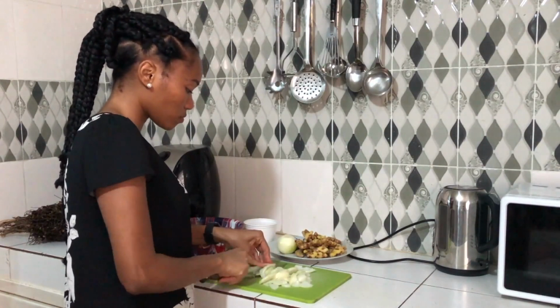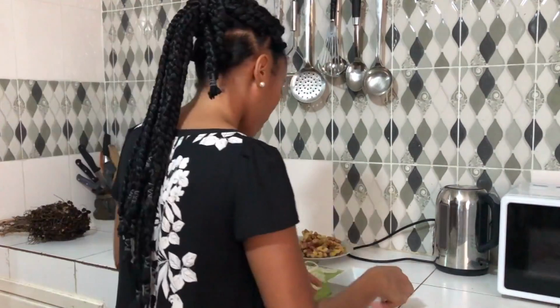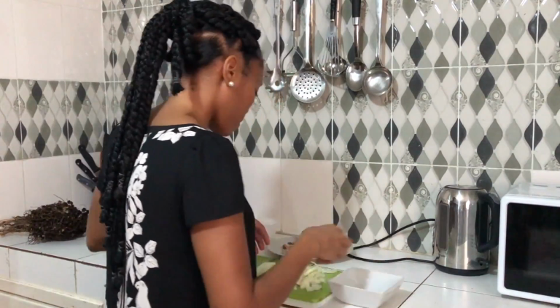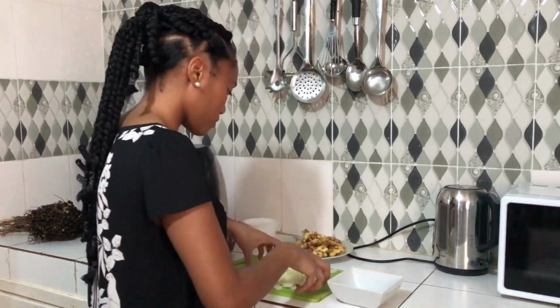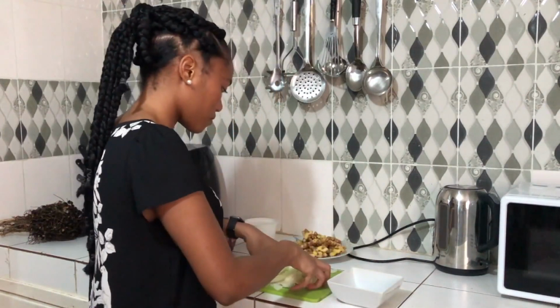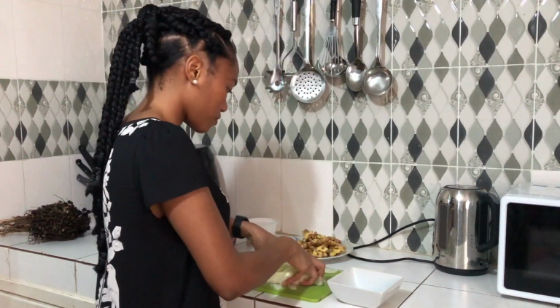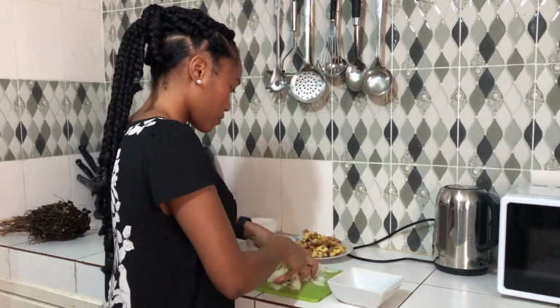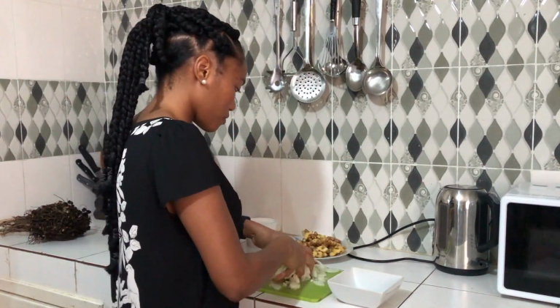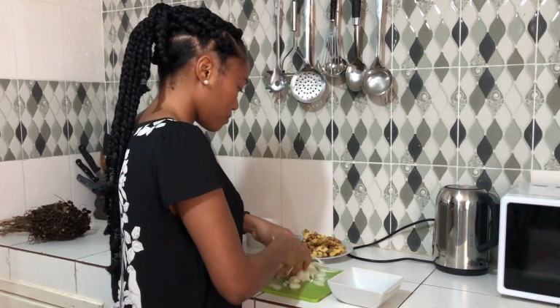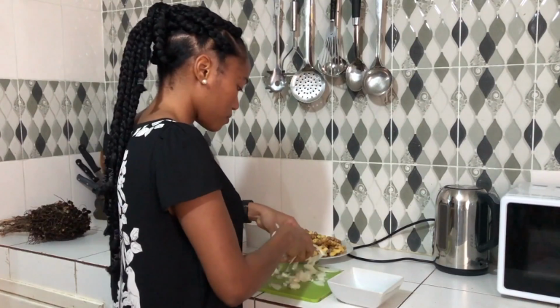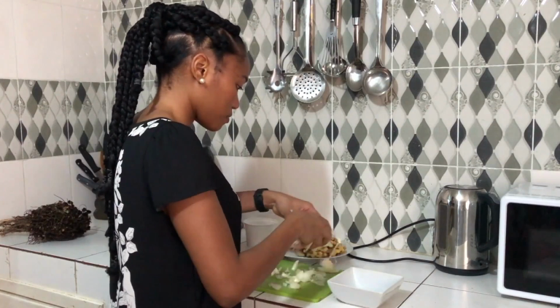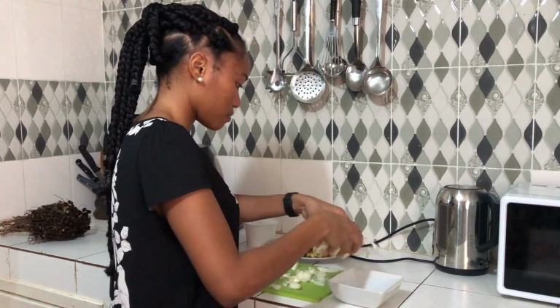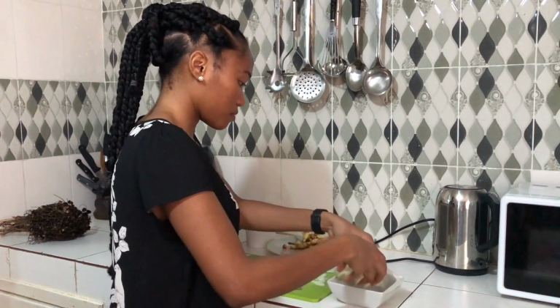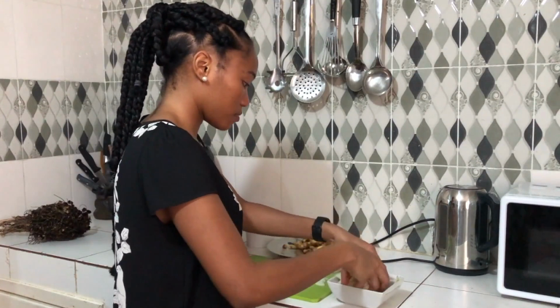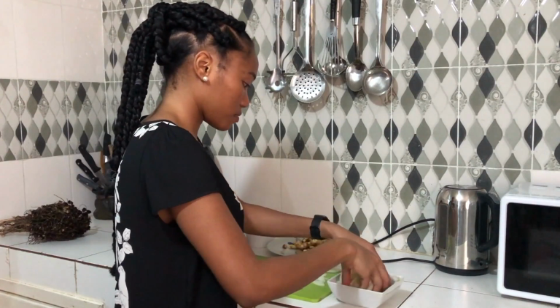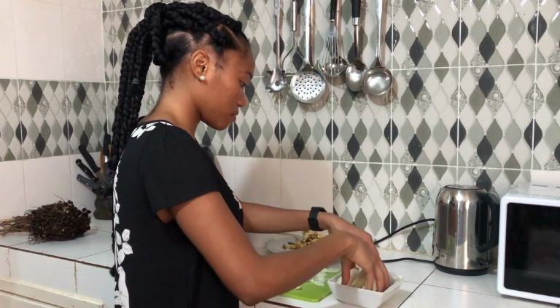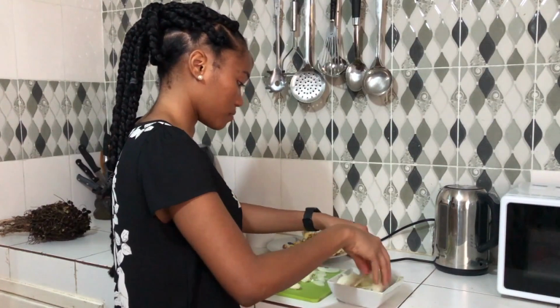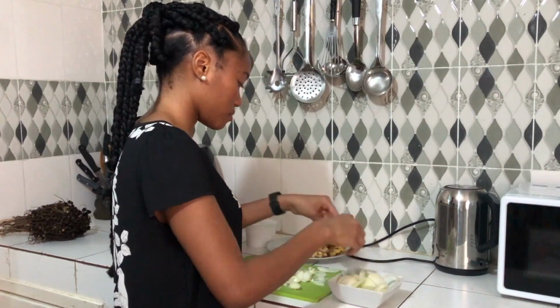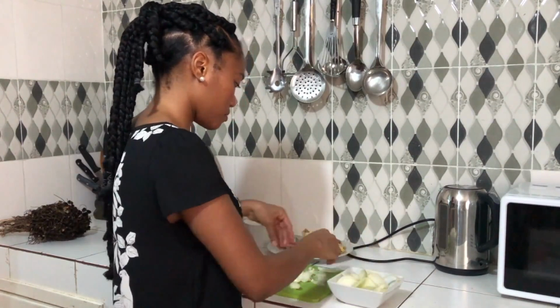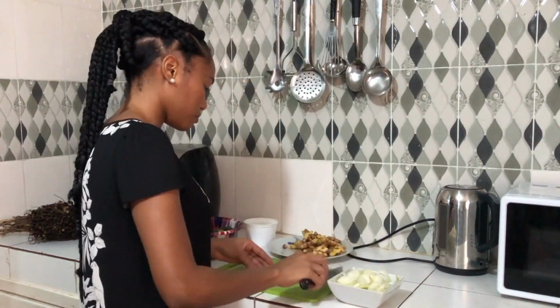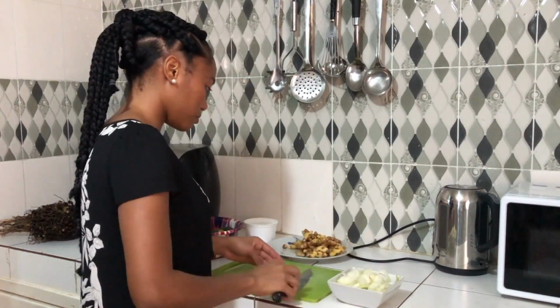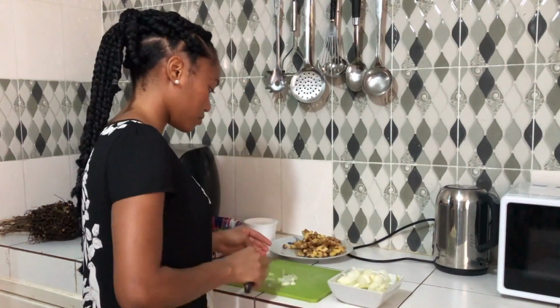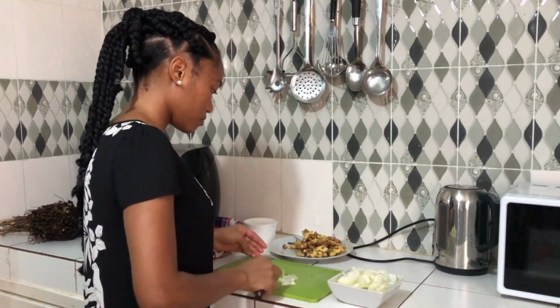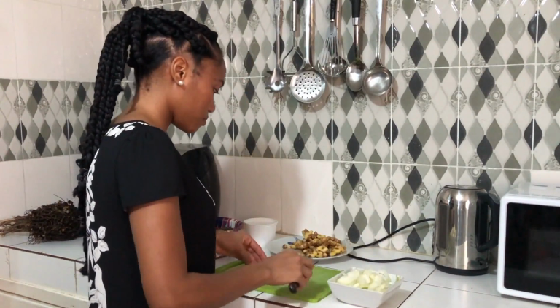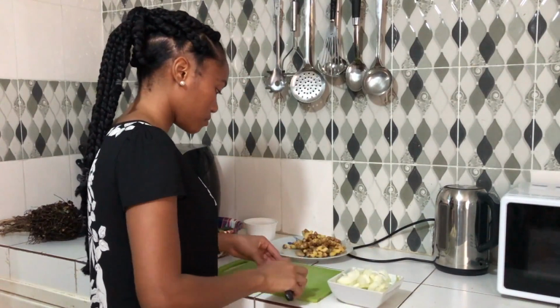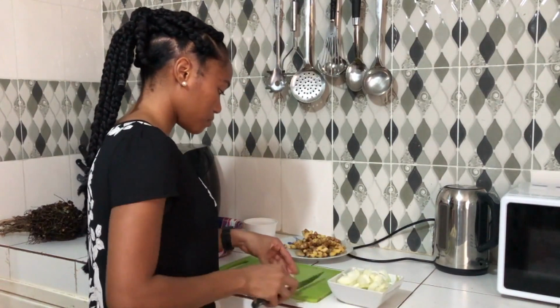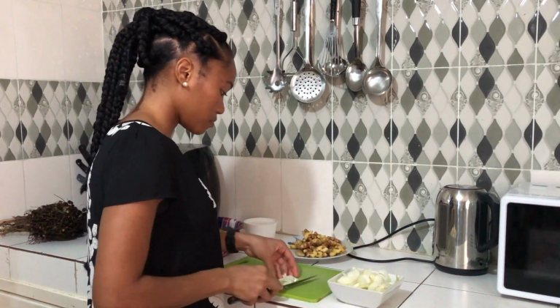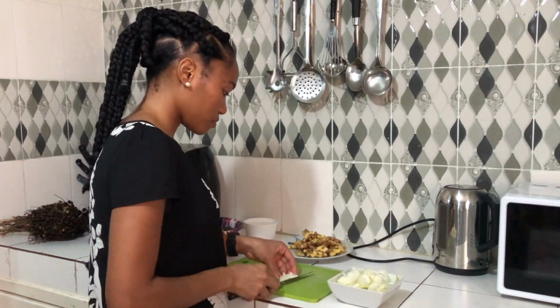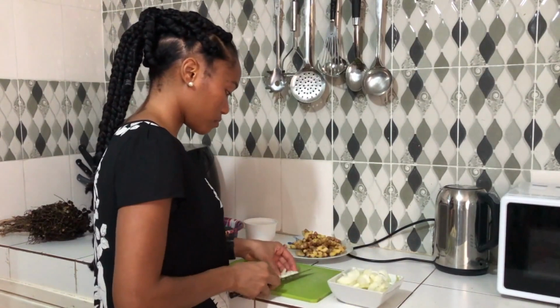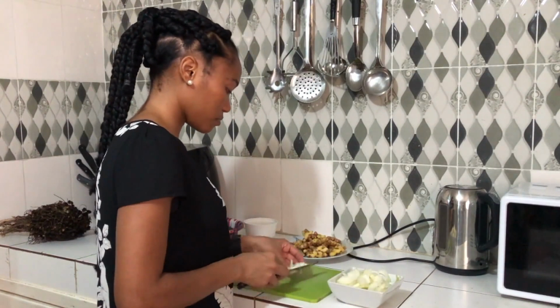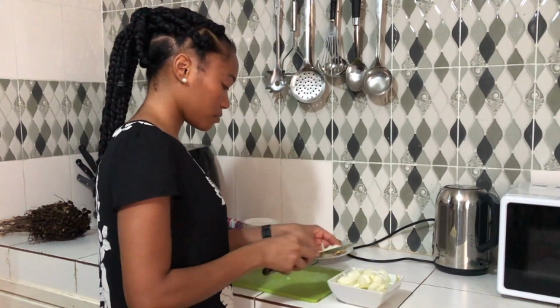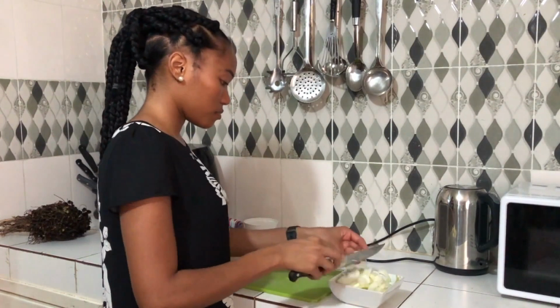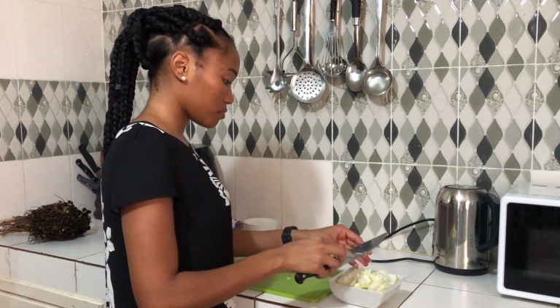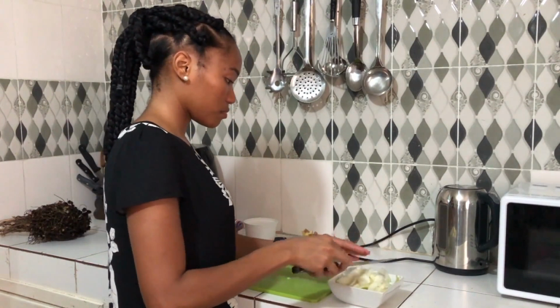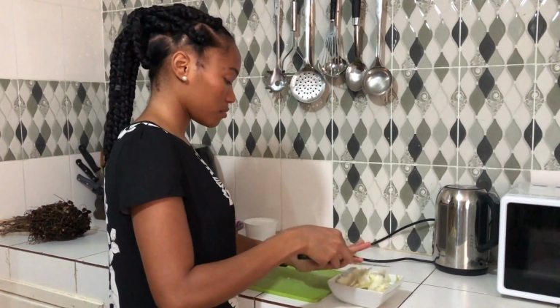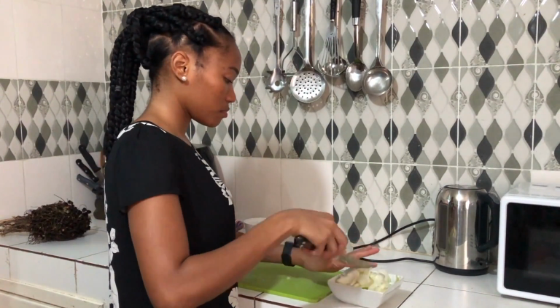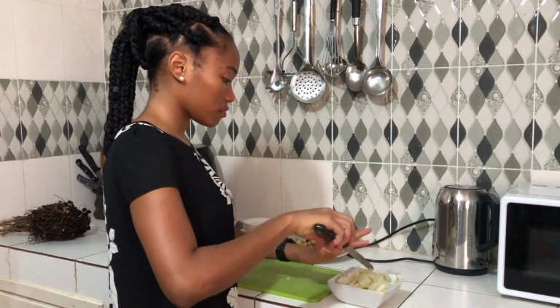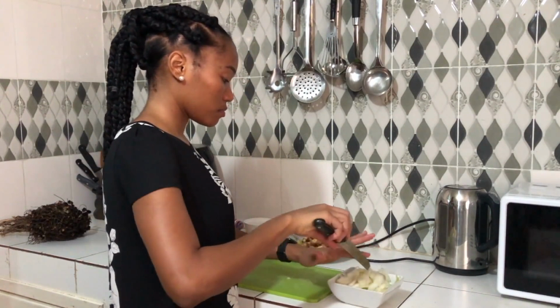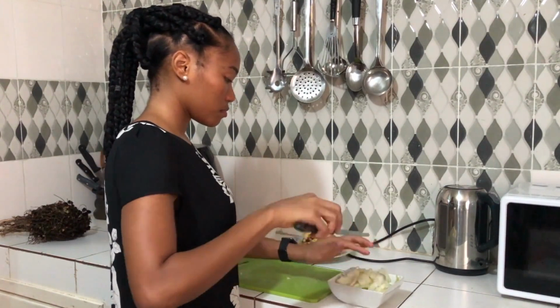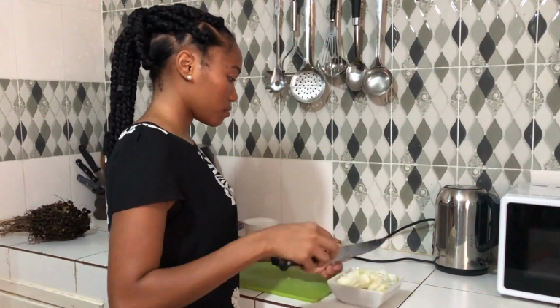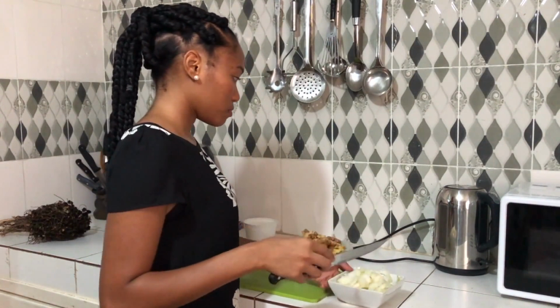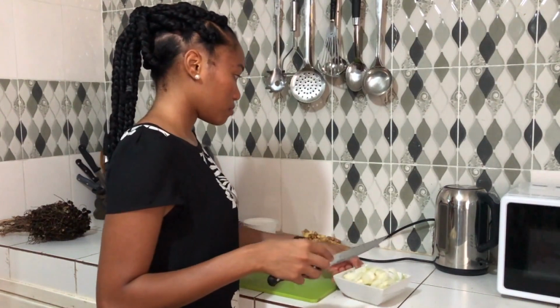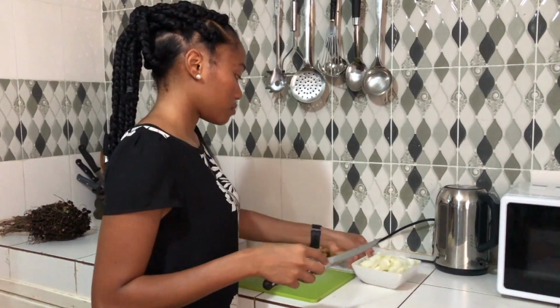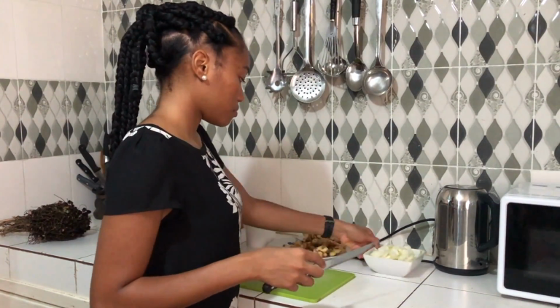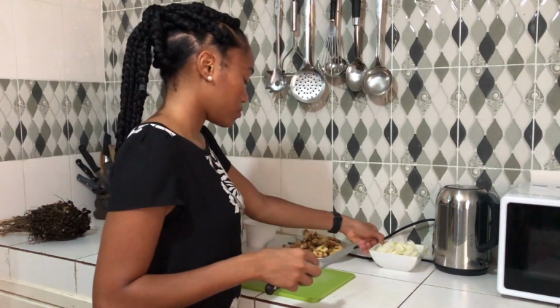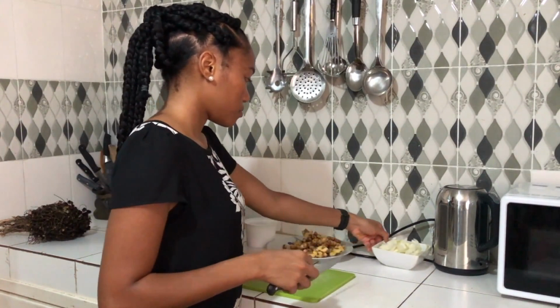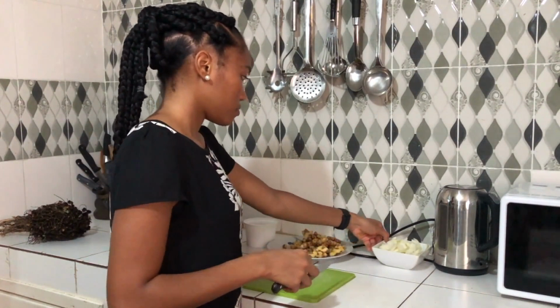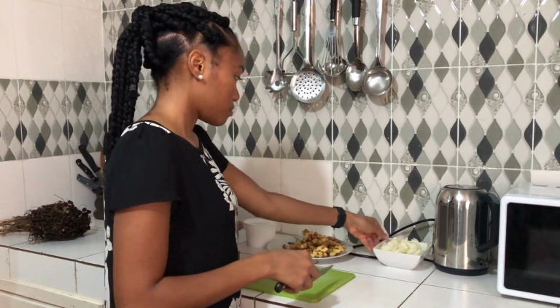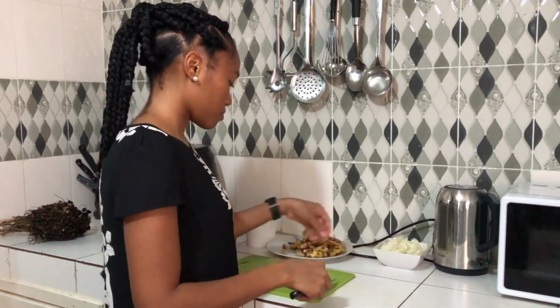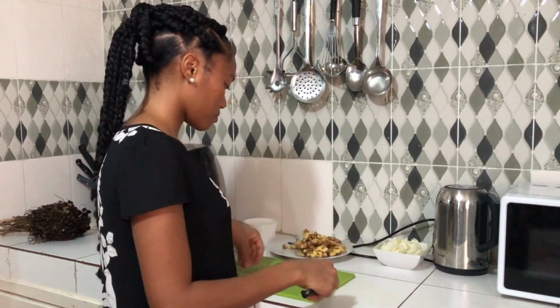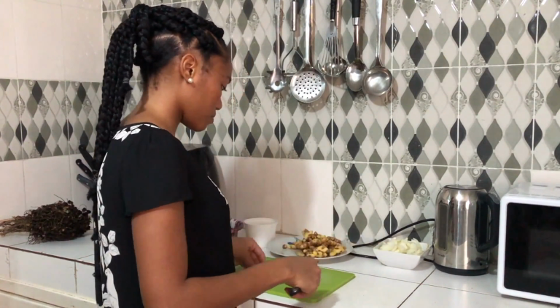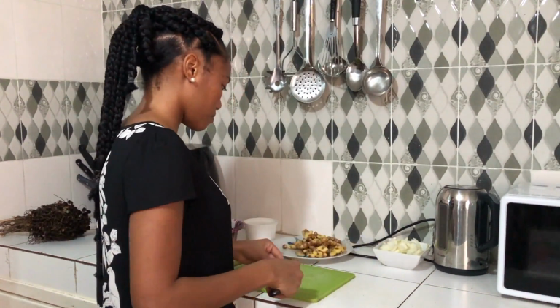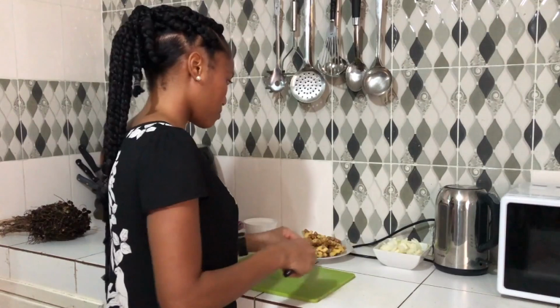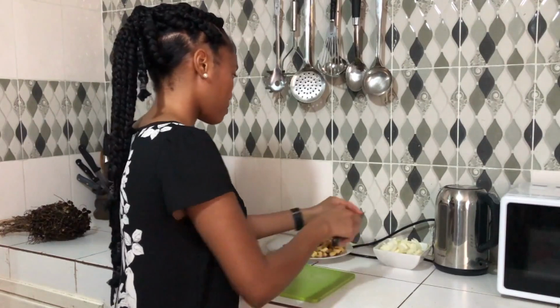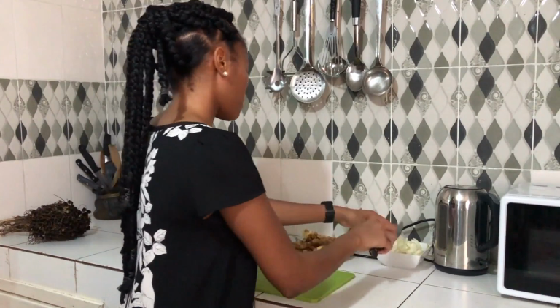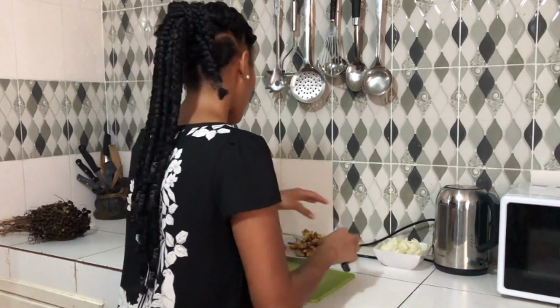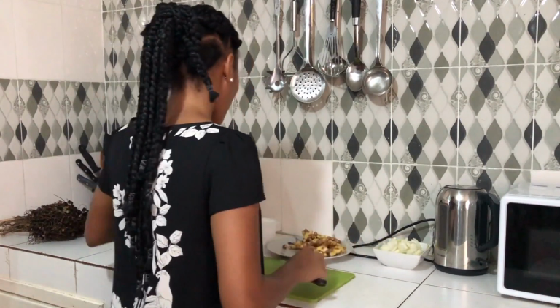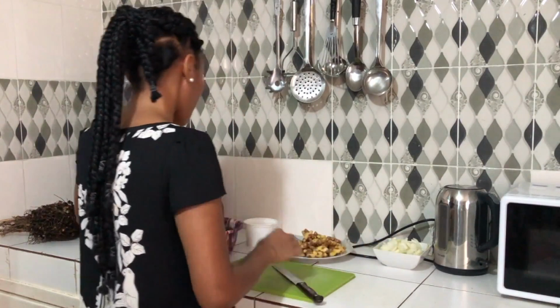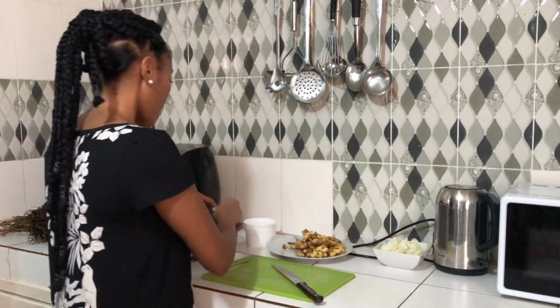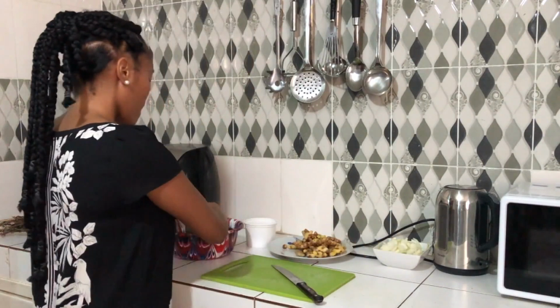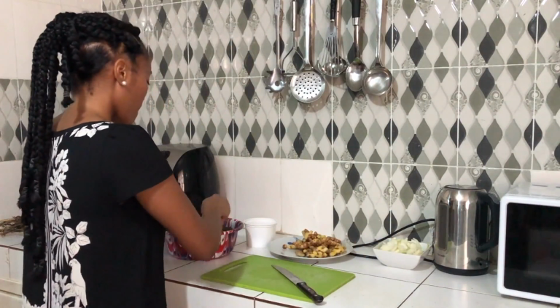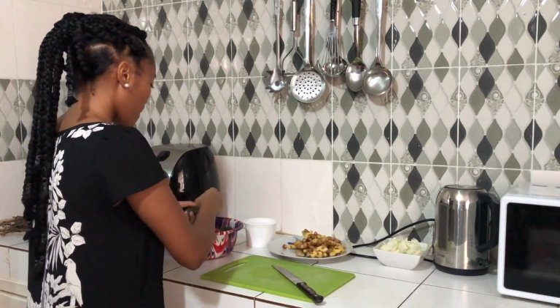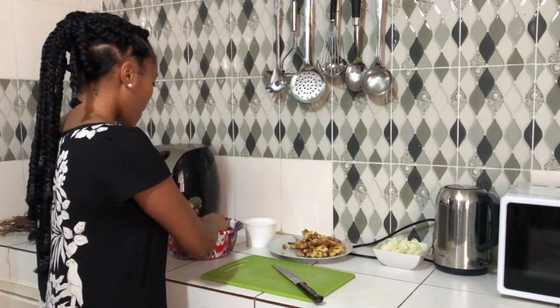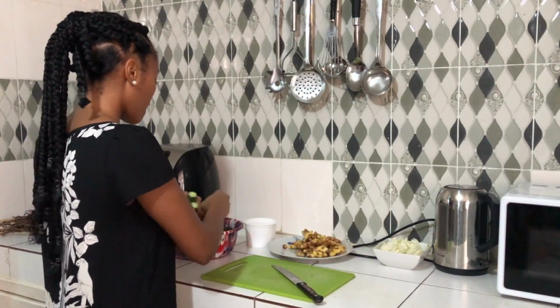I've cut the onions, put them in a bowl and set them to the side. Then I'm going to cut the okra next.